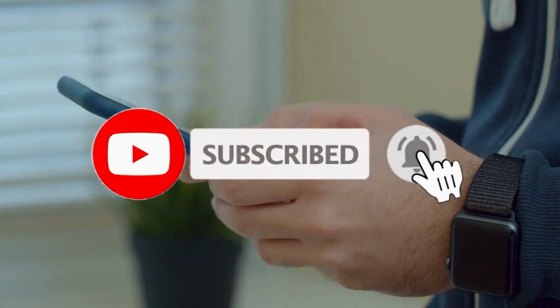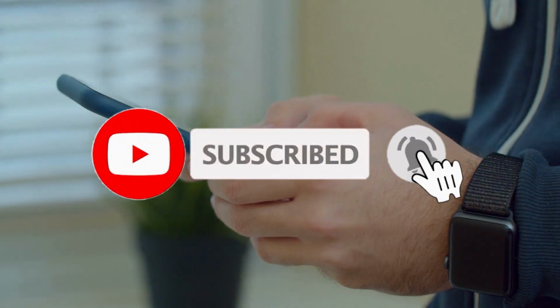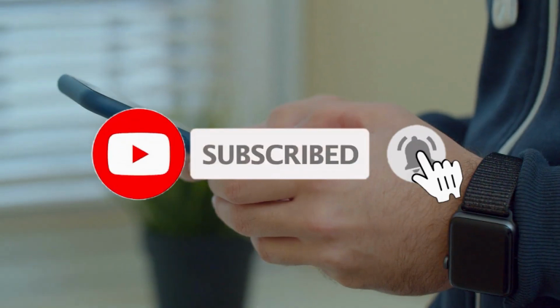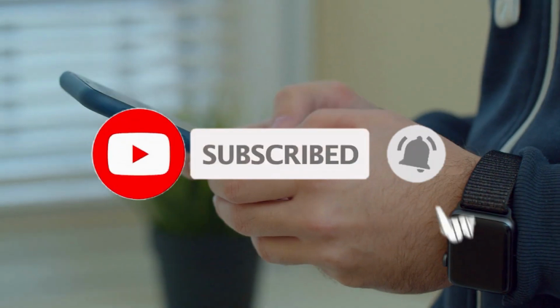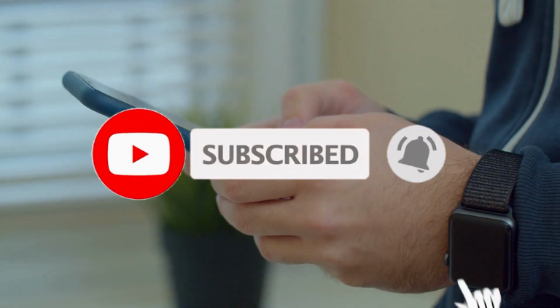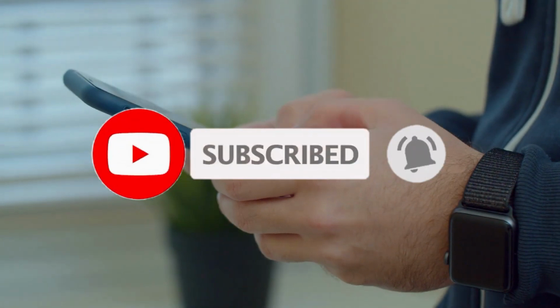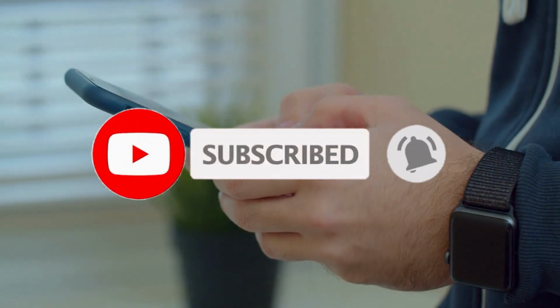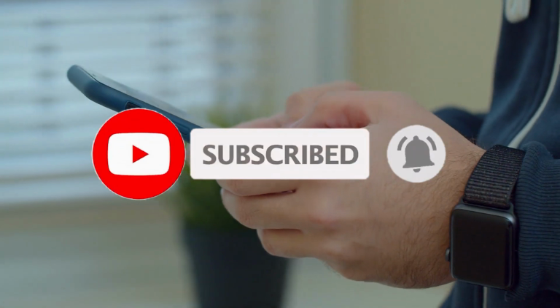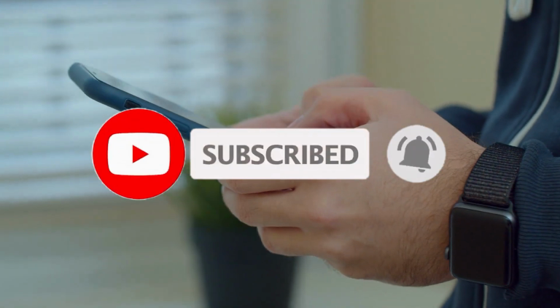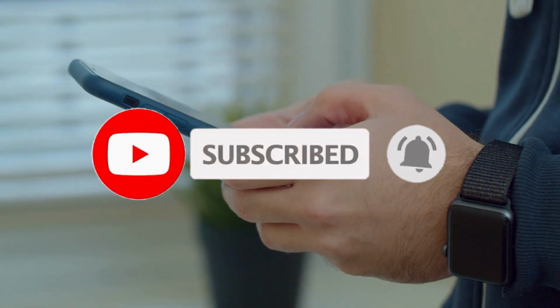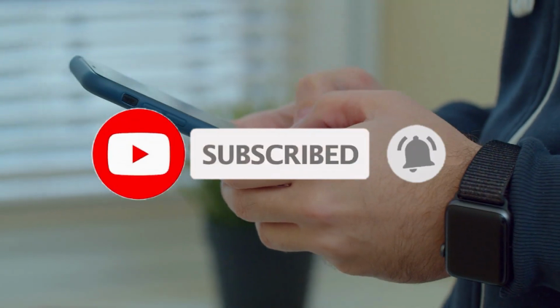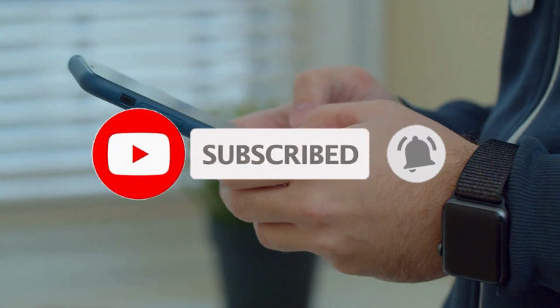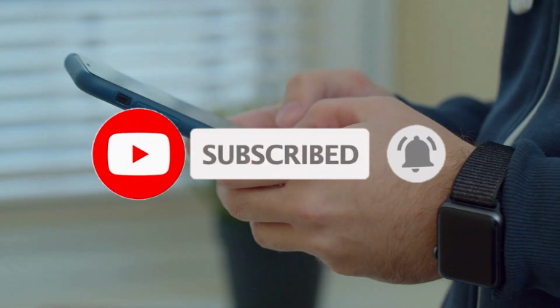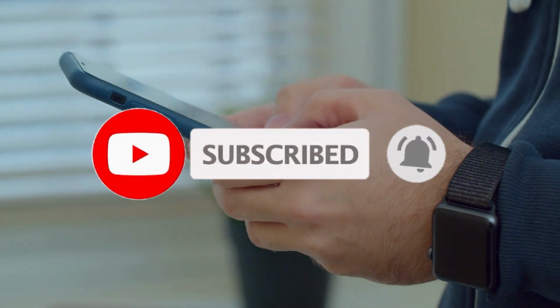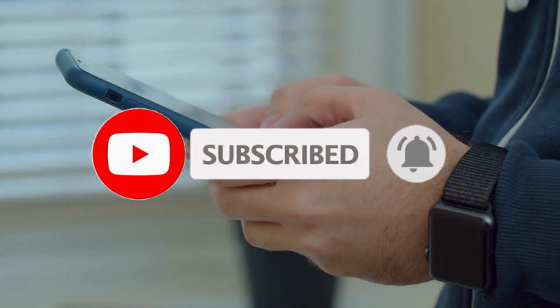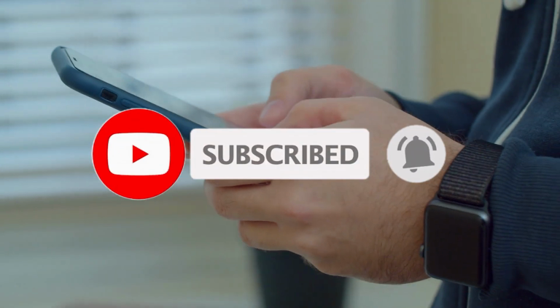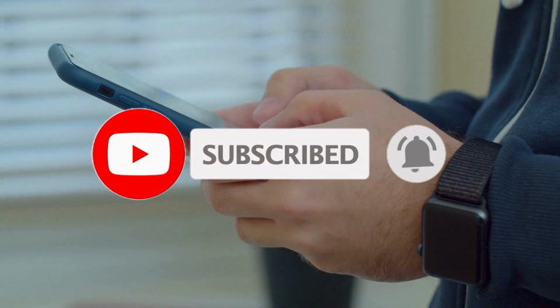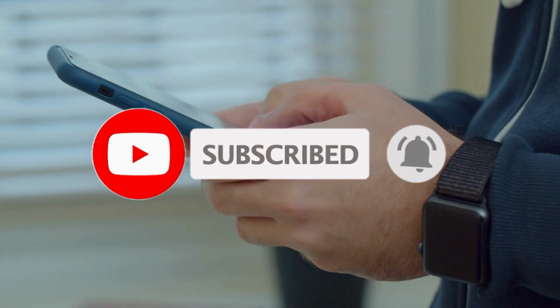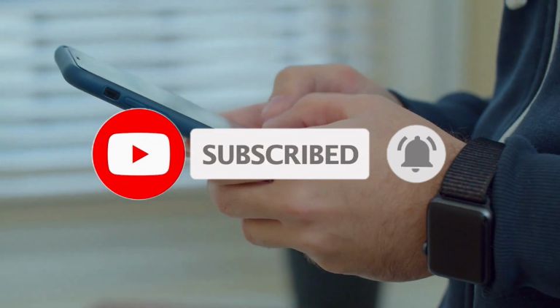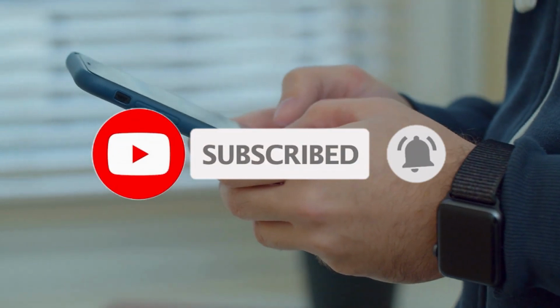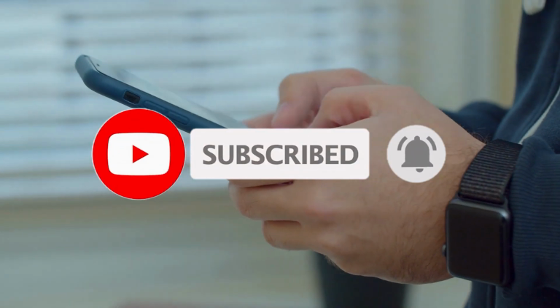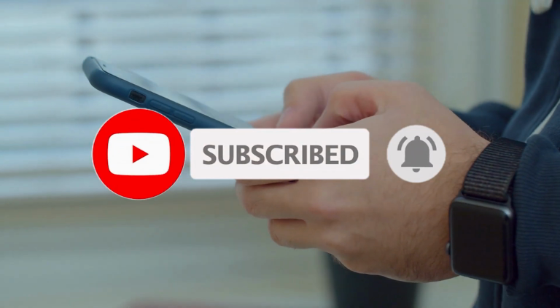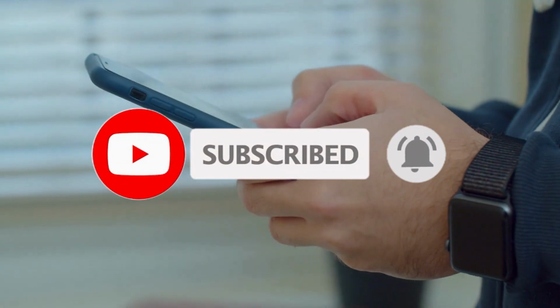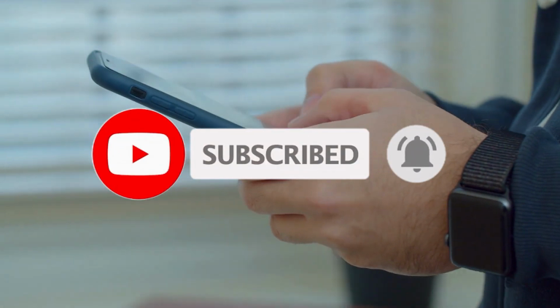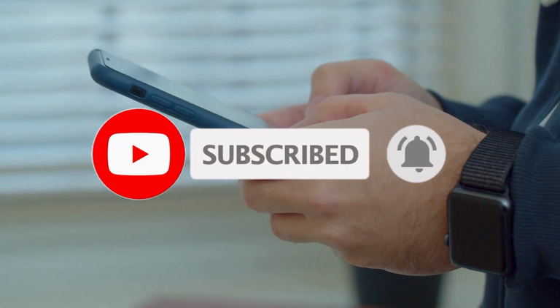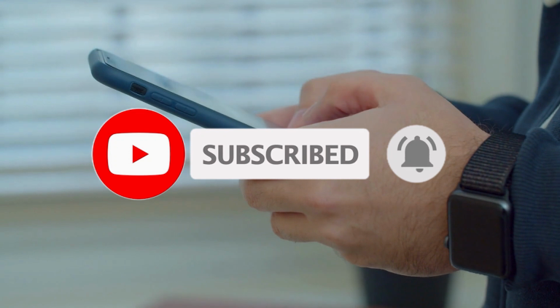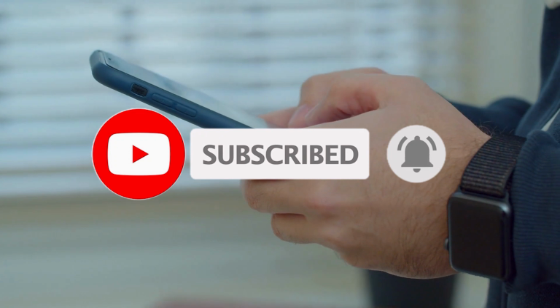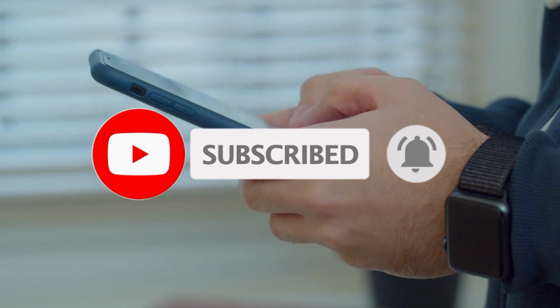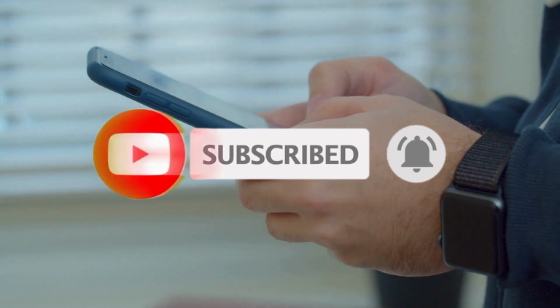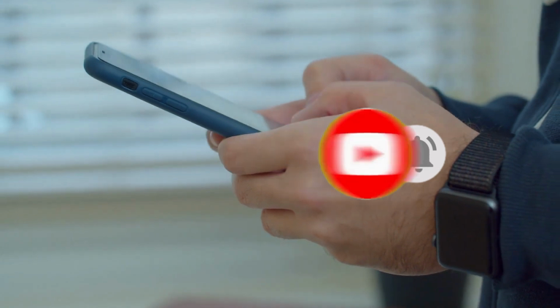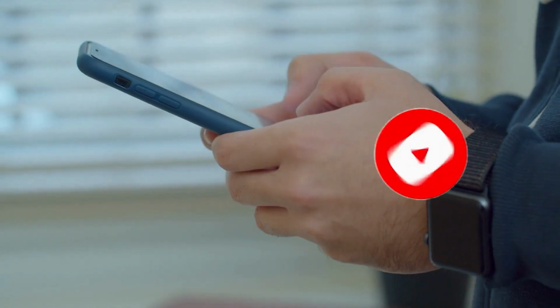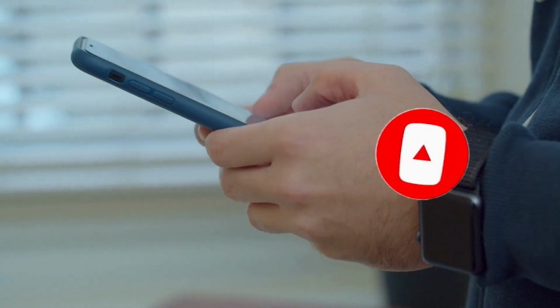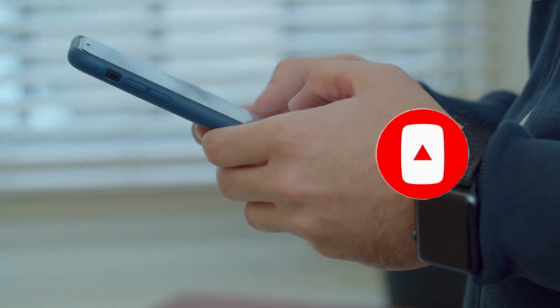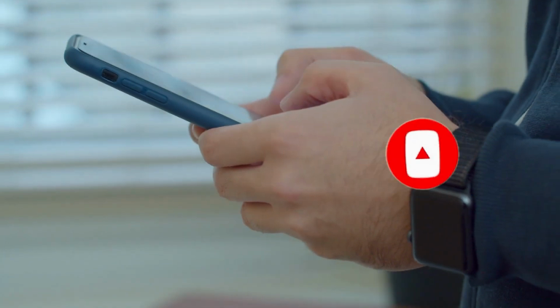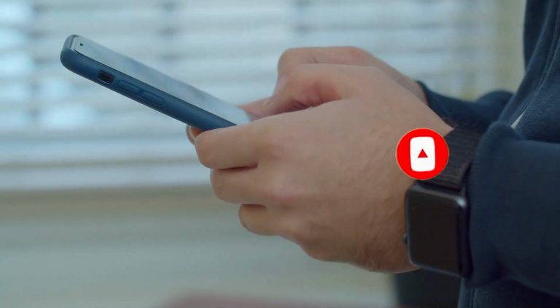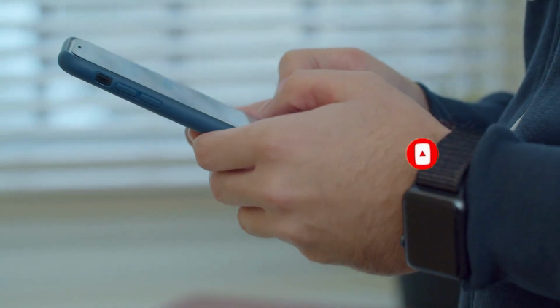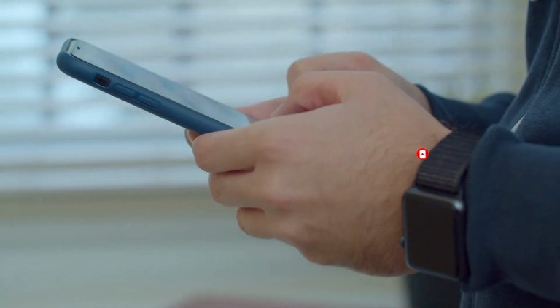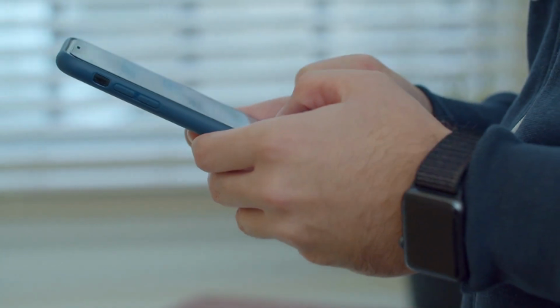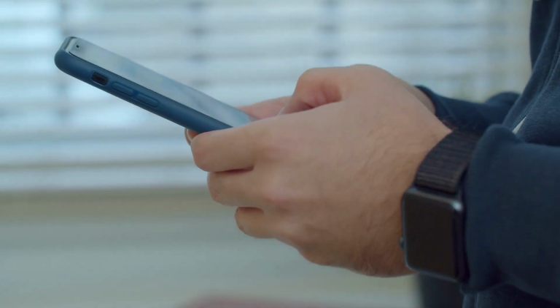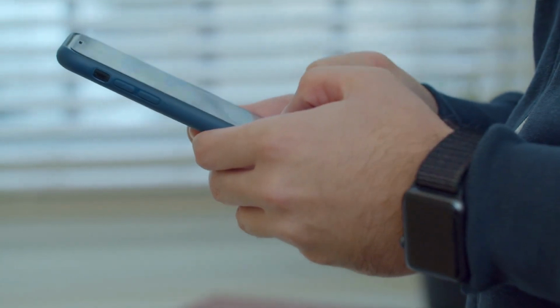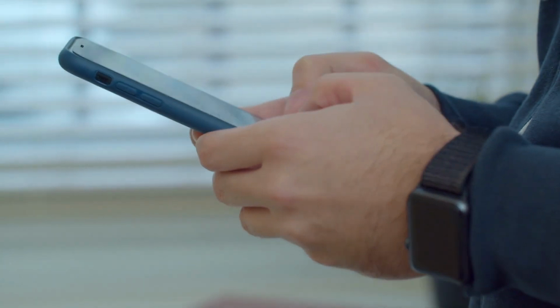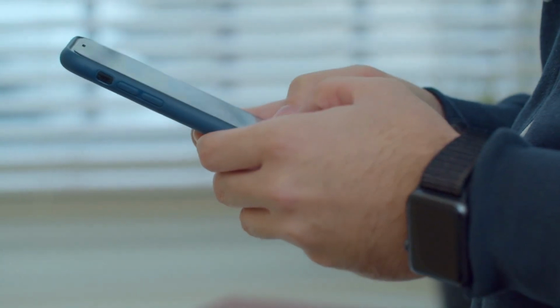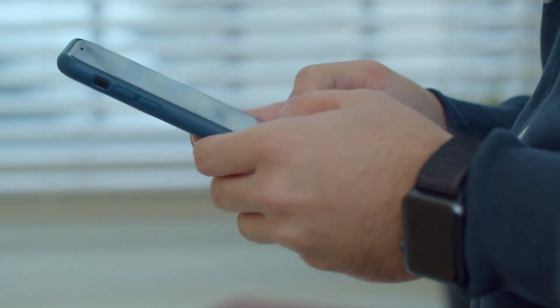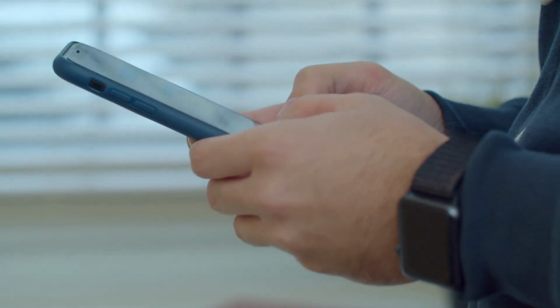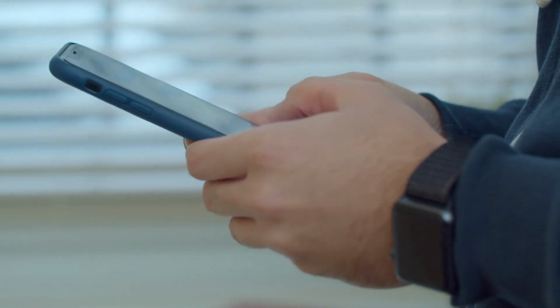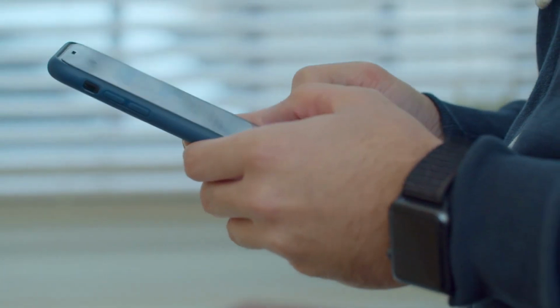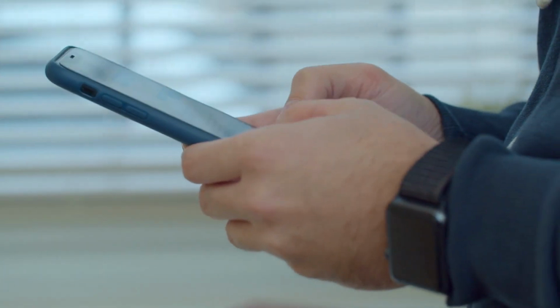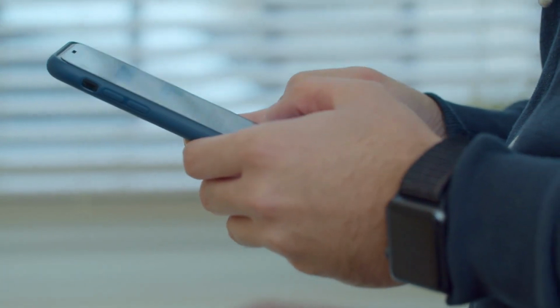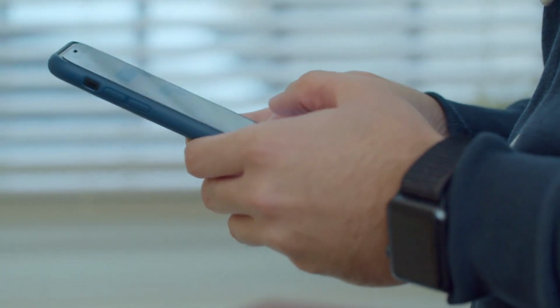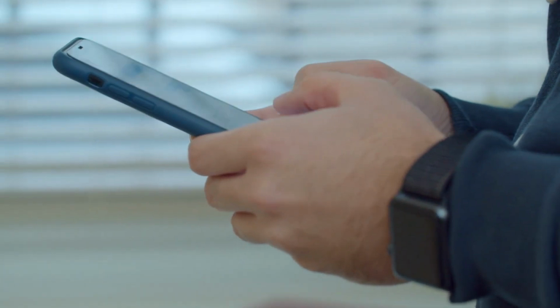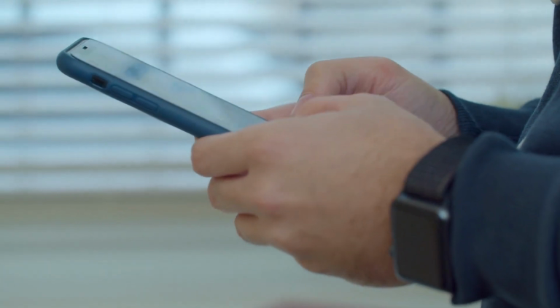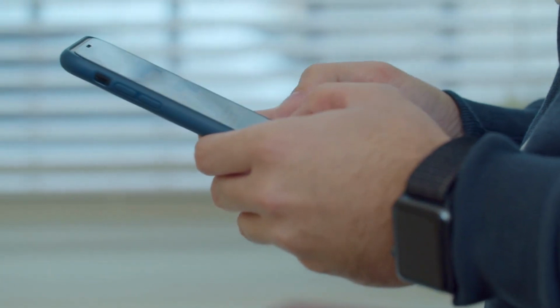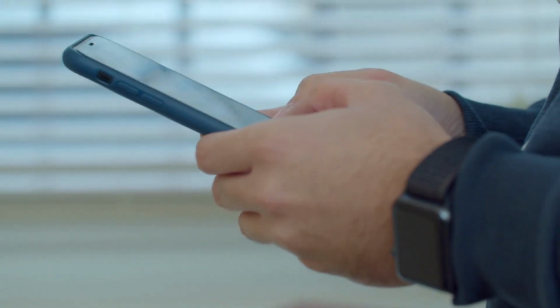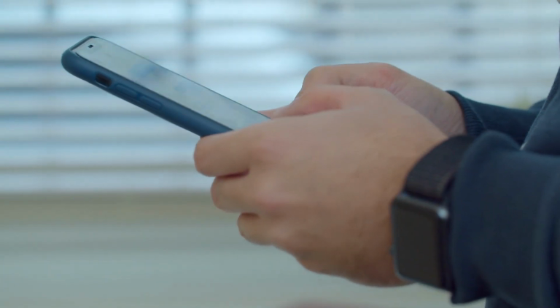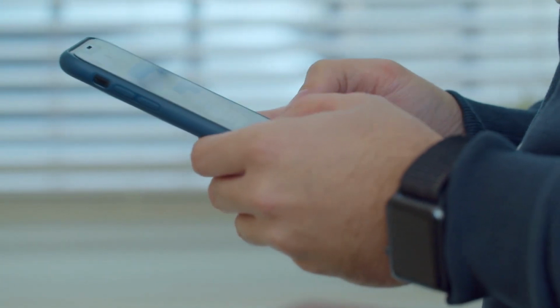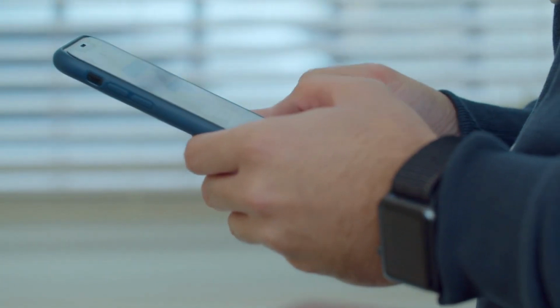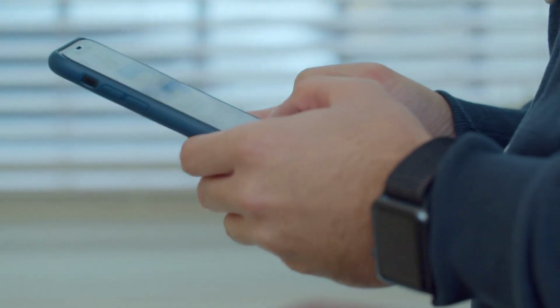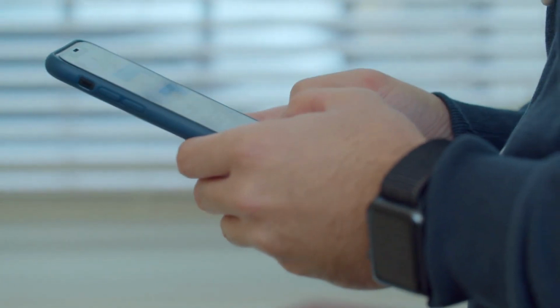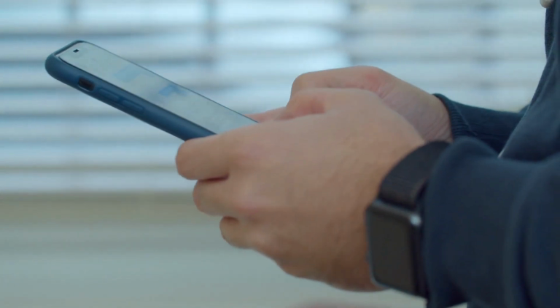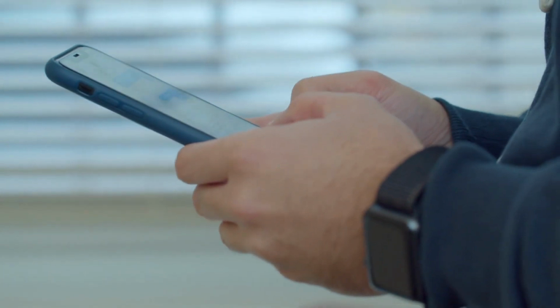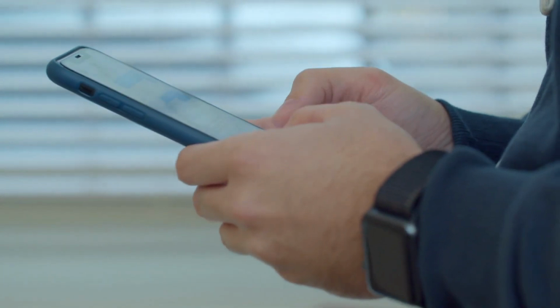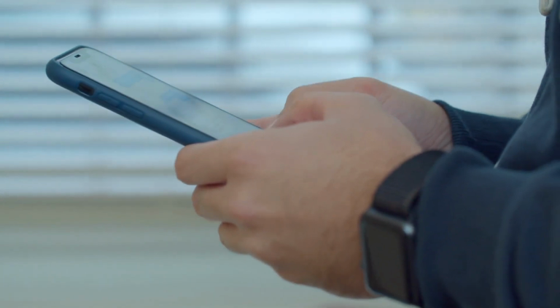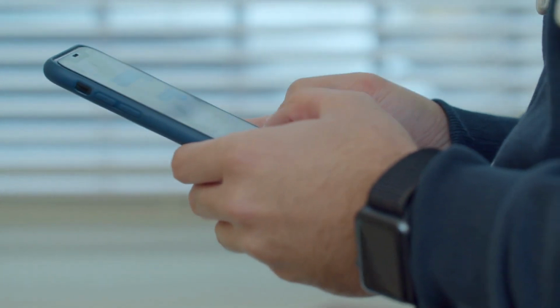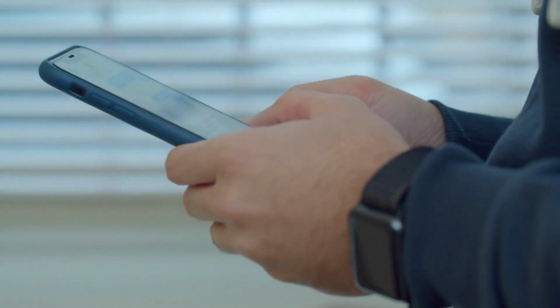Please don't forget to subscribe to our channel and share this video with your friends. Your support helps us grow and continue to bring you more great content.